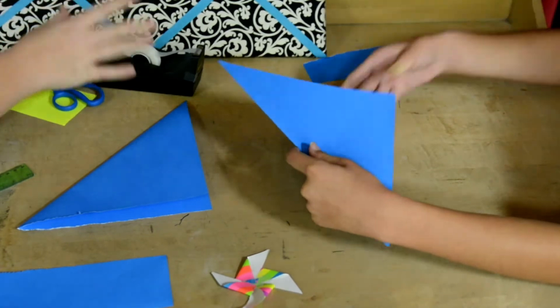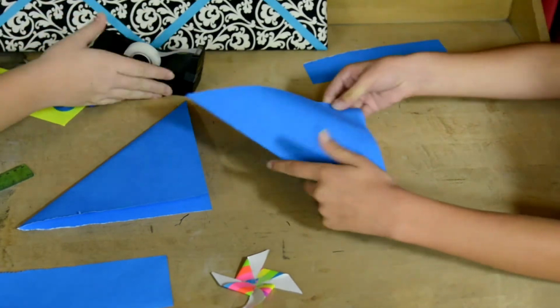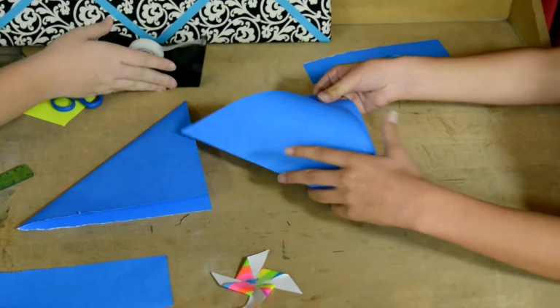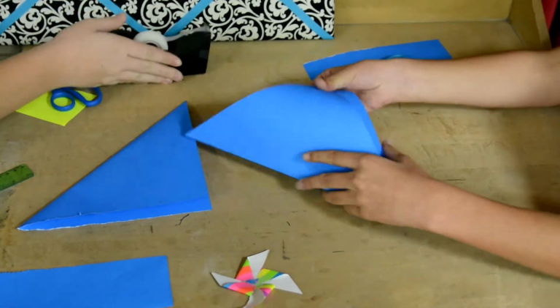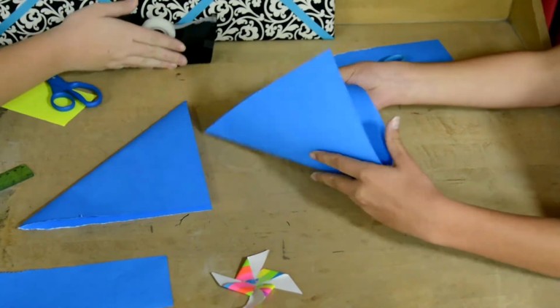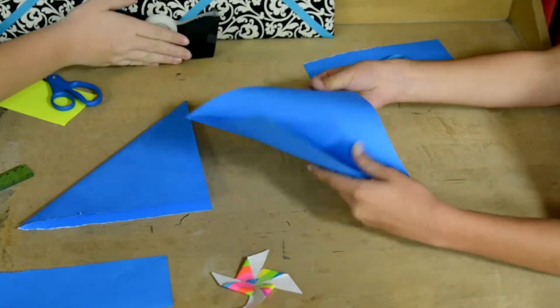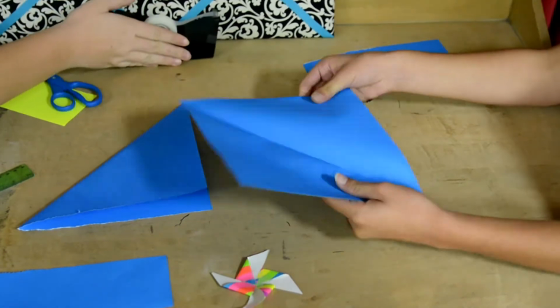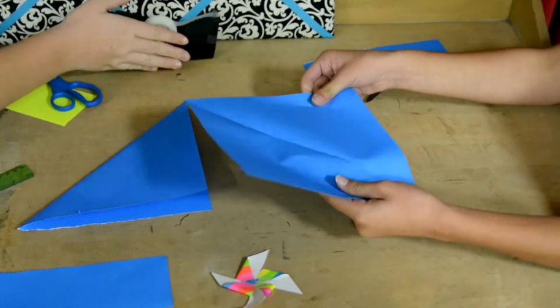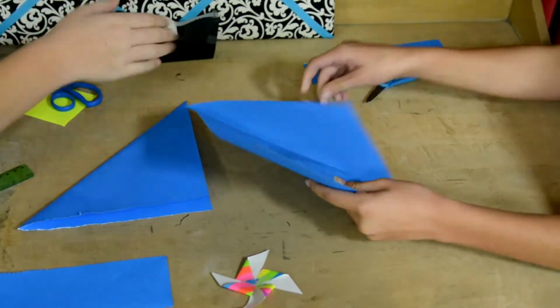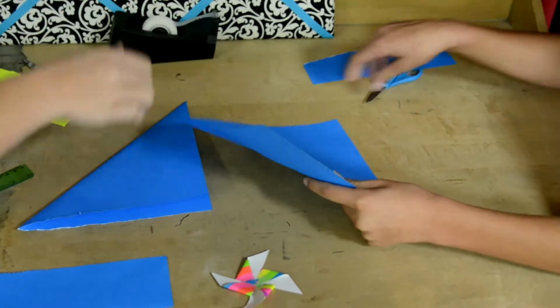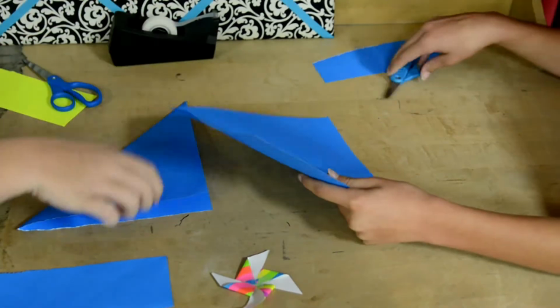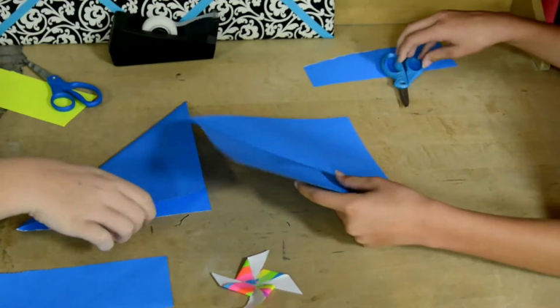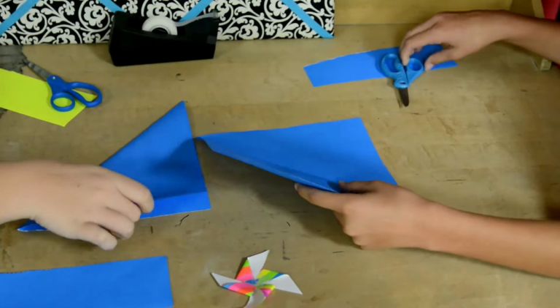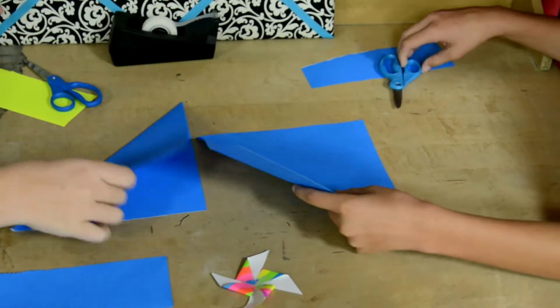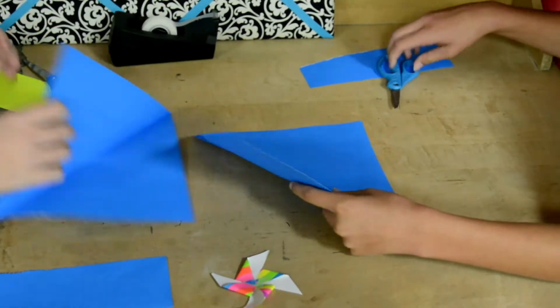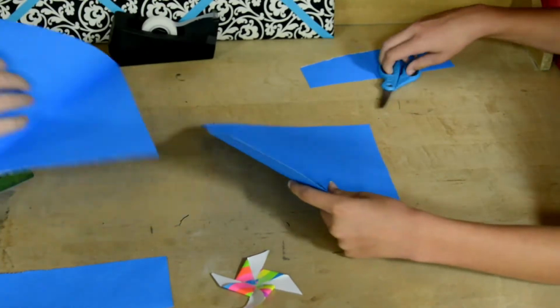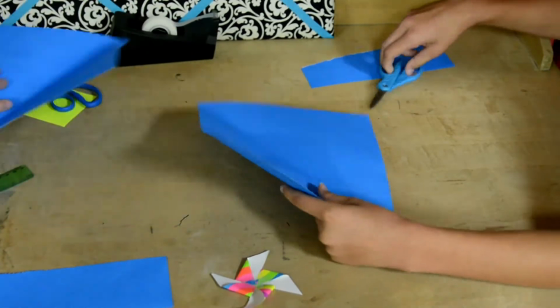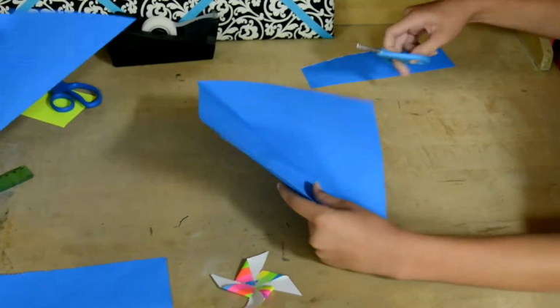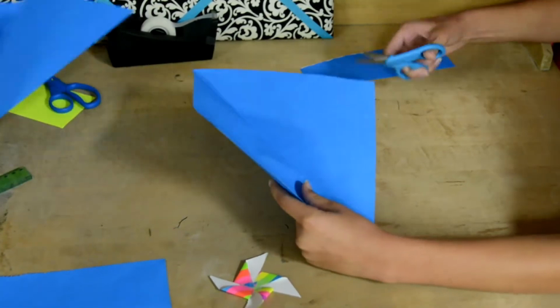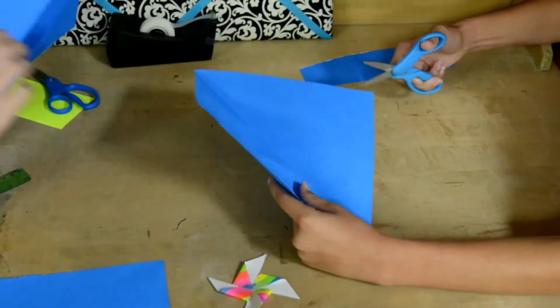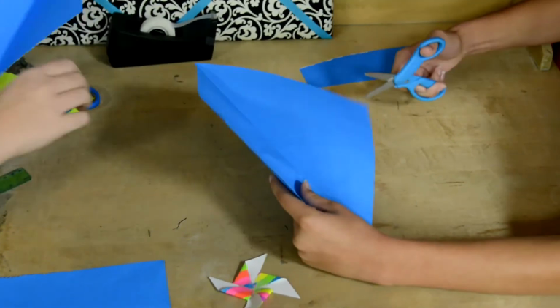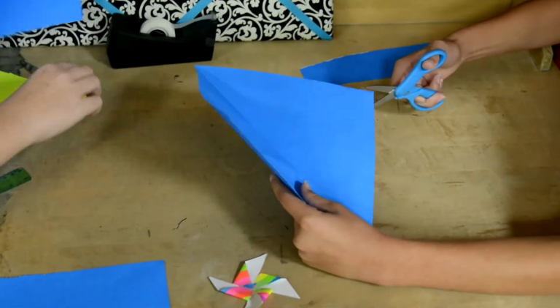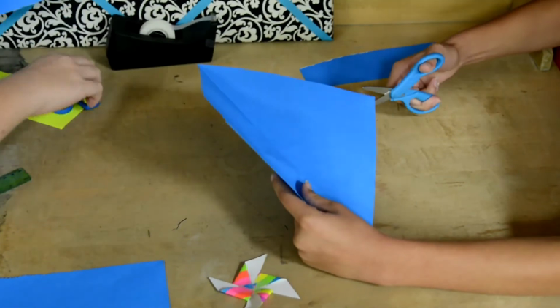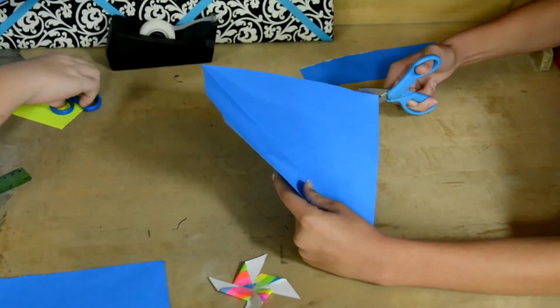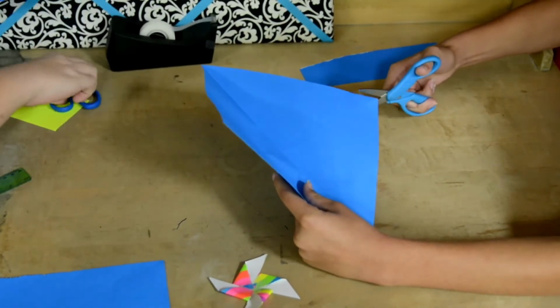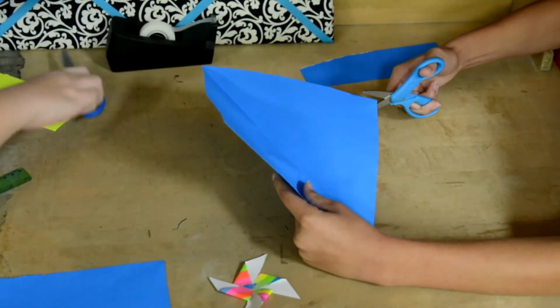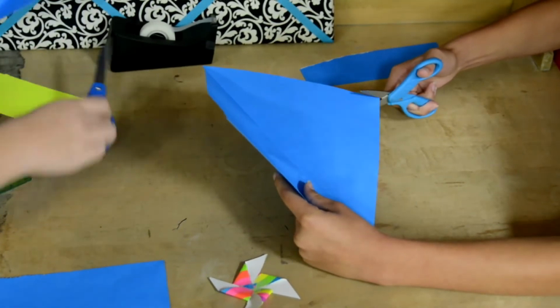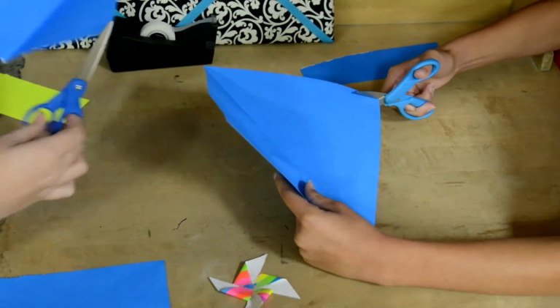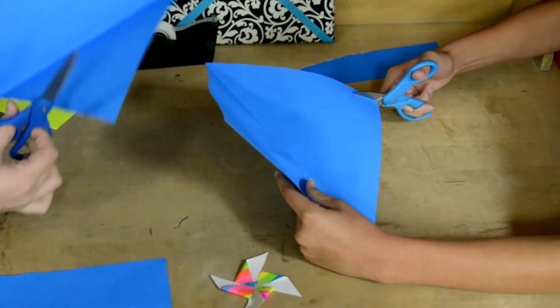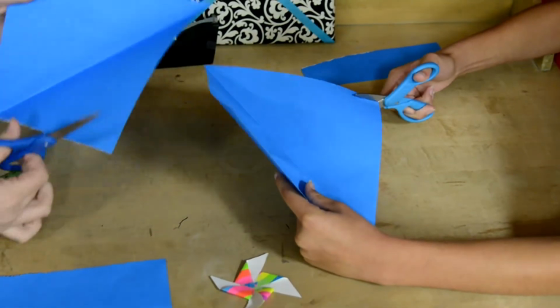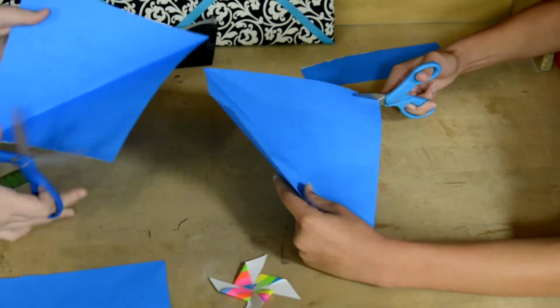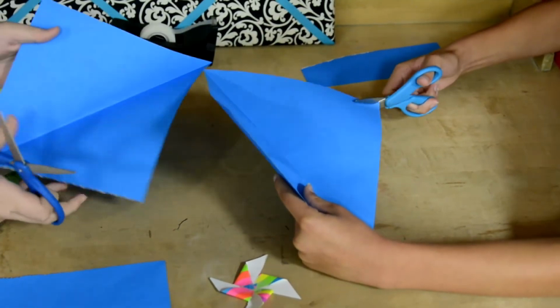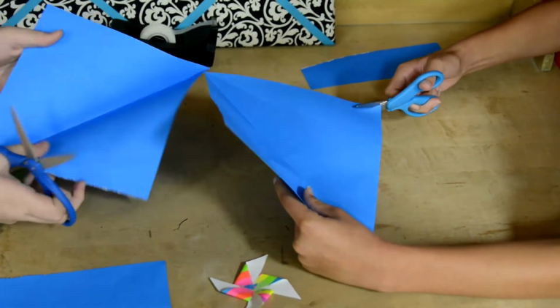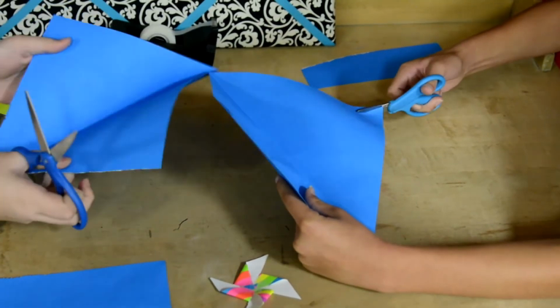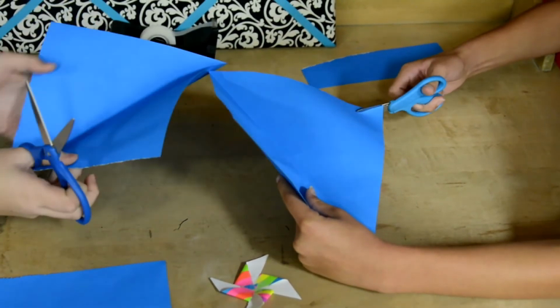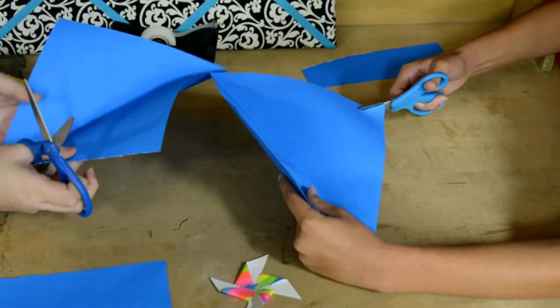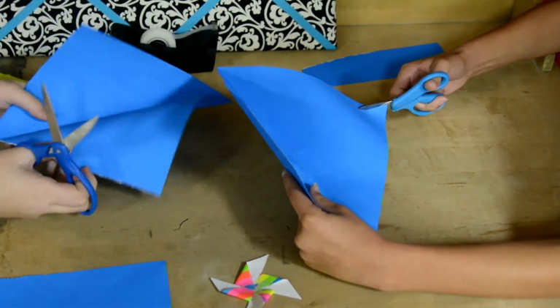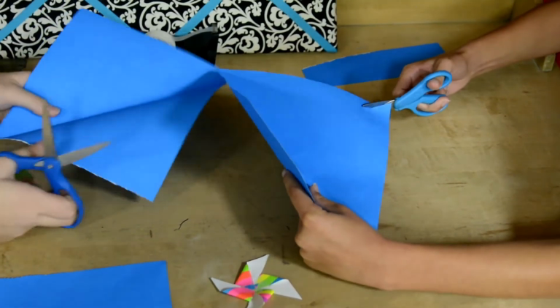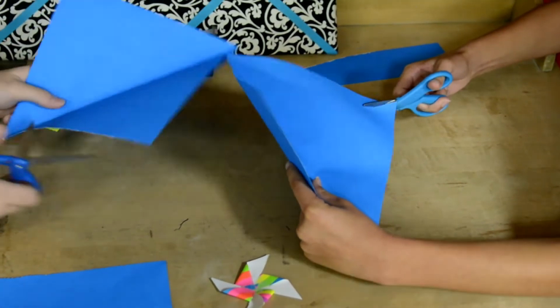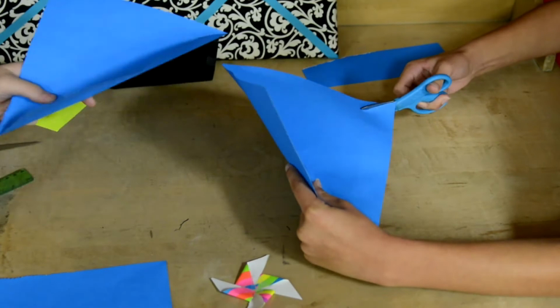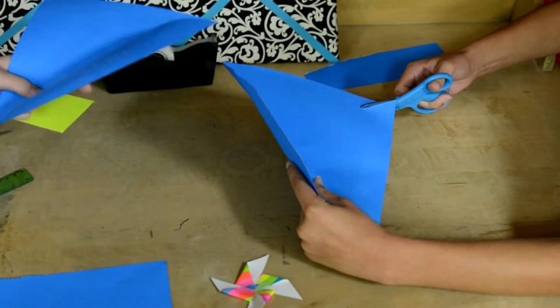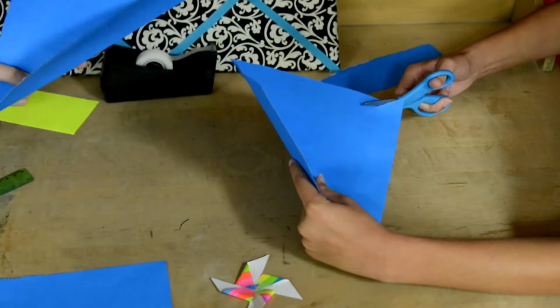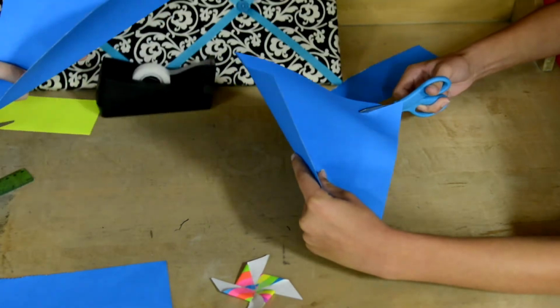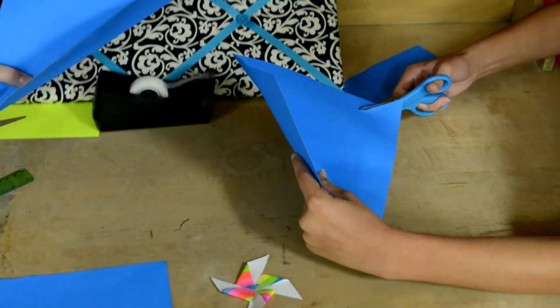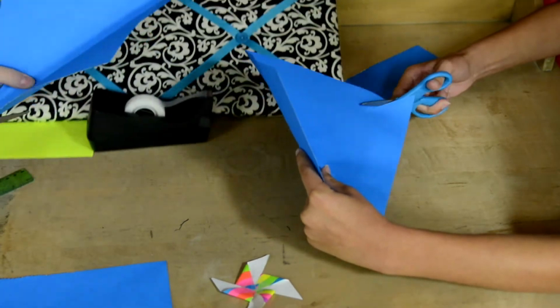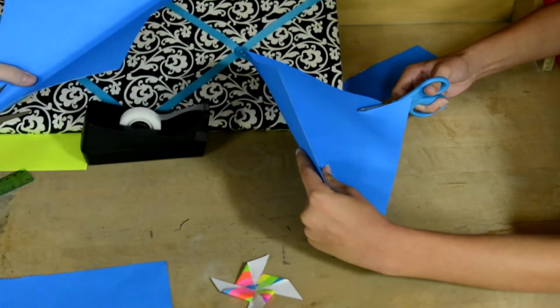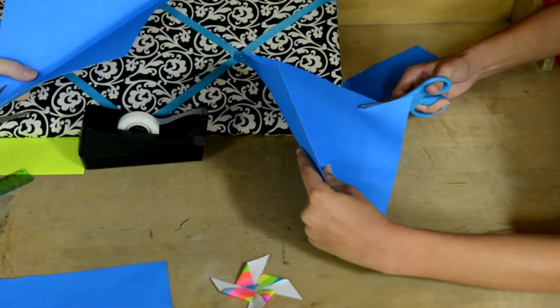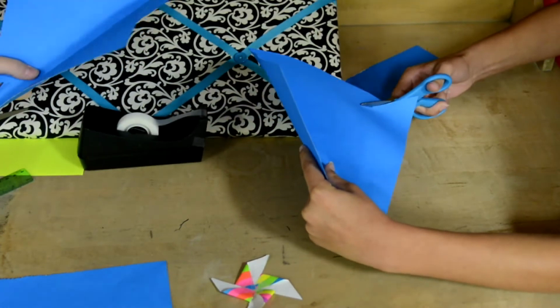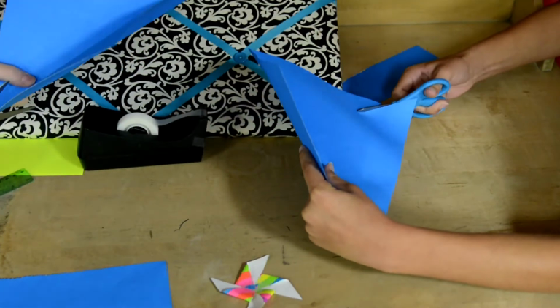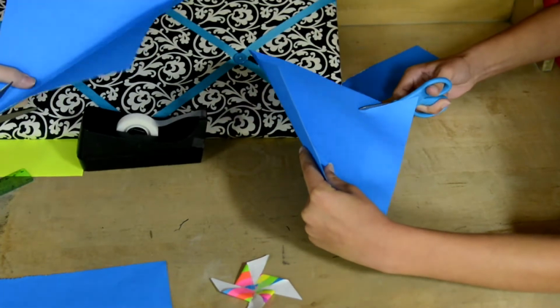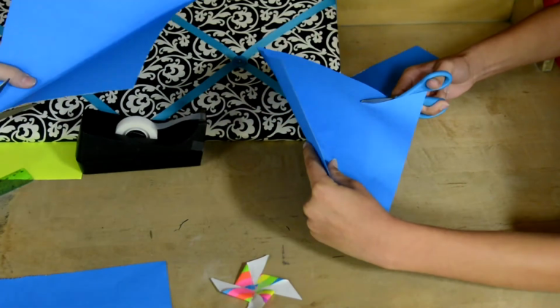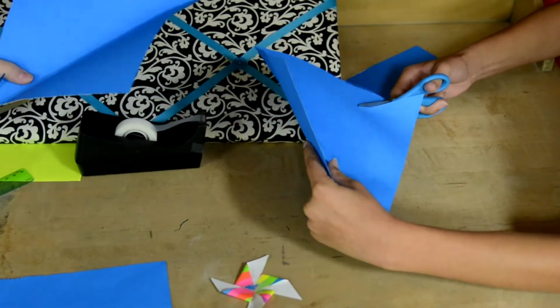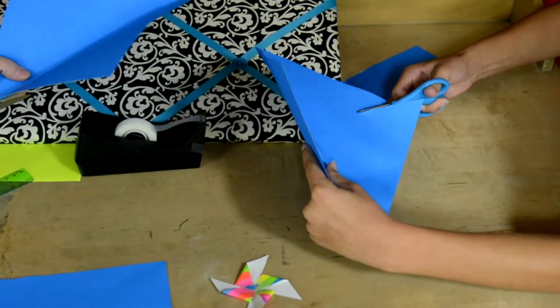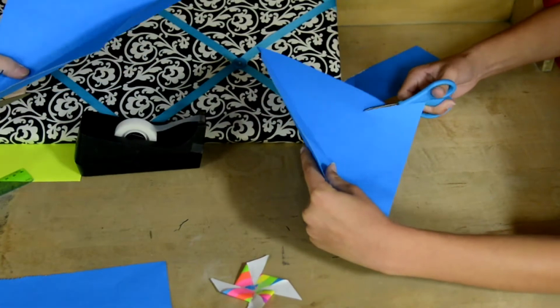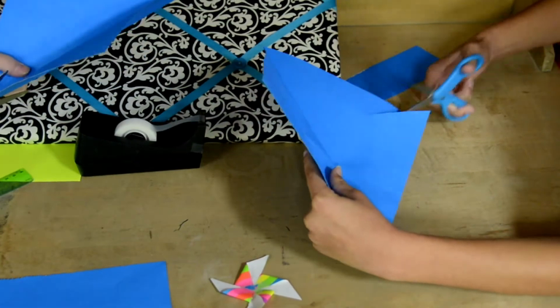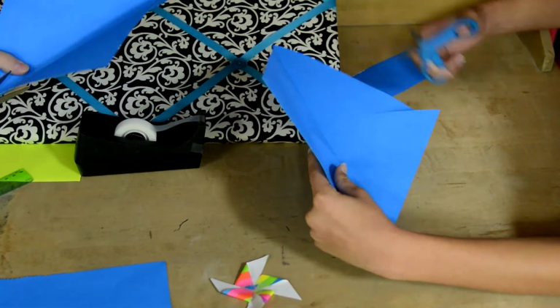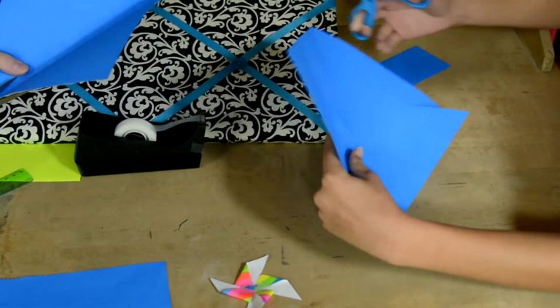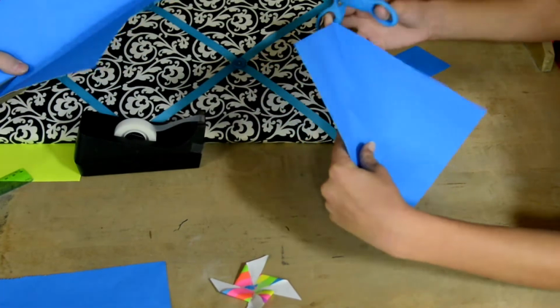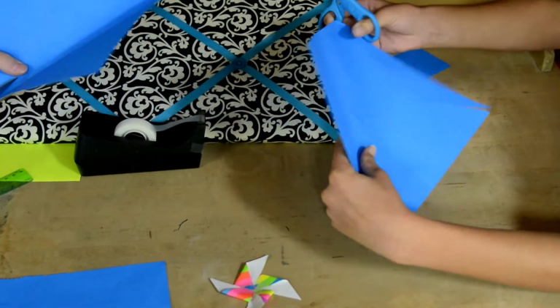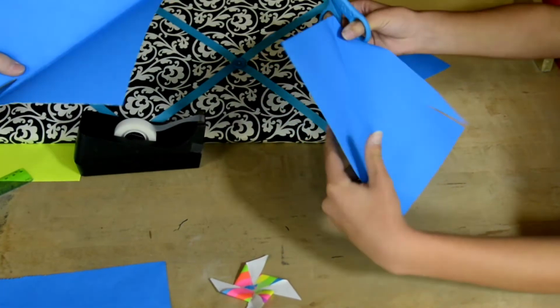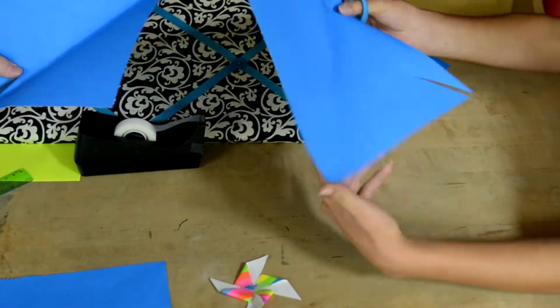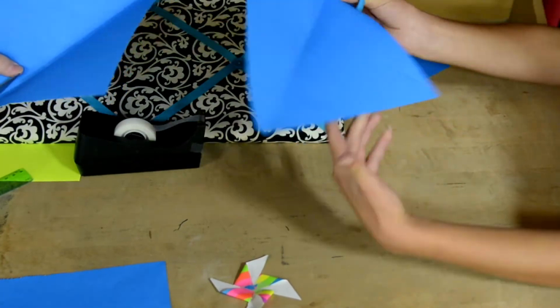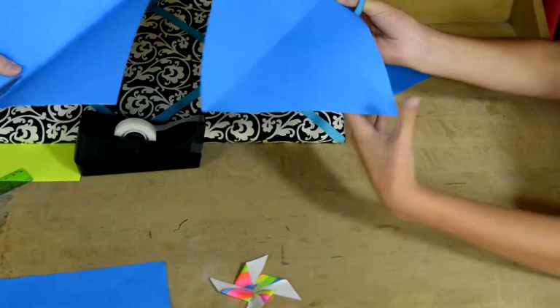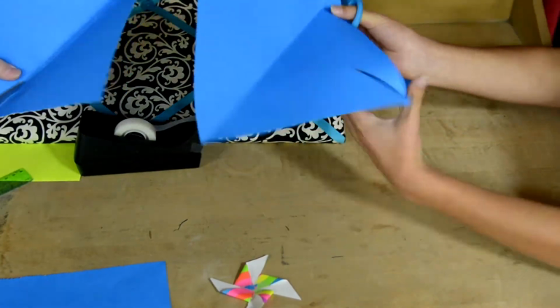Second, you are going to cut the slits in the paper from each corner. Make sure you do not cut it all the way. It should be about an inch from the center.